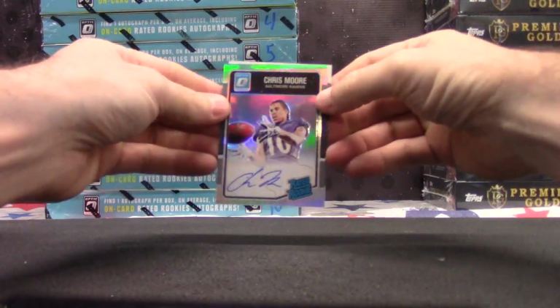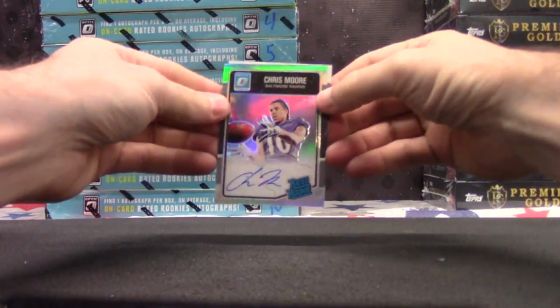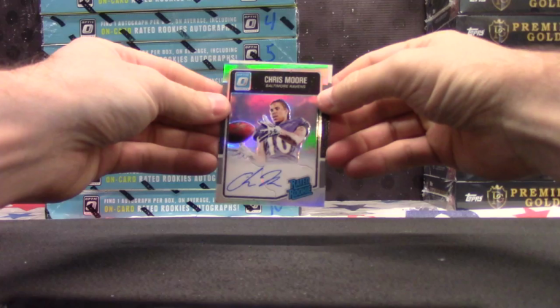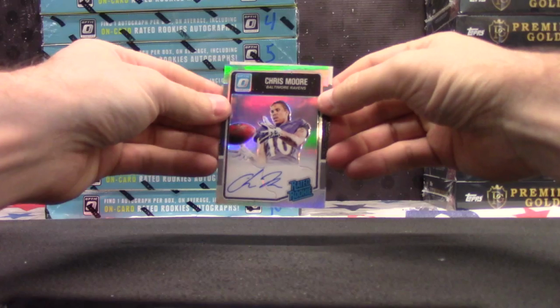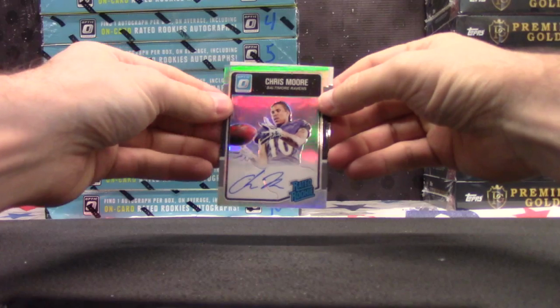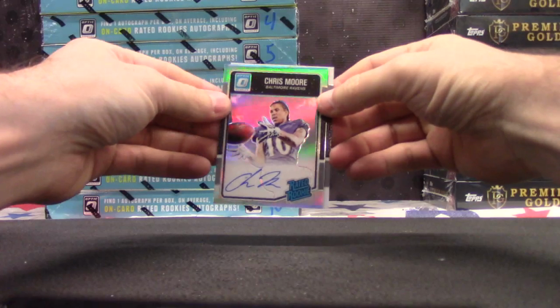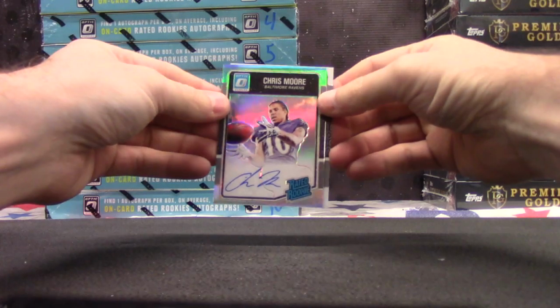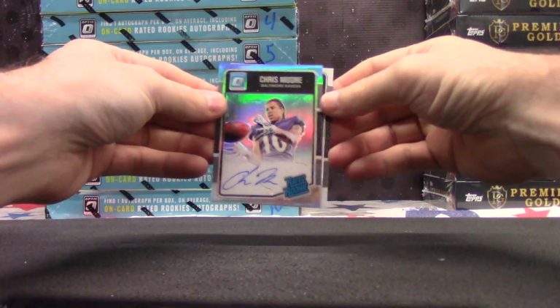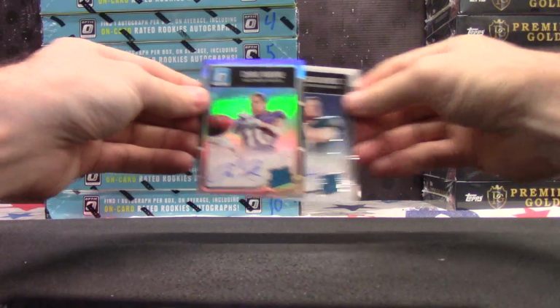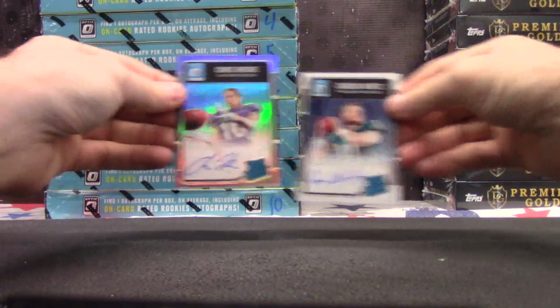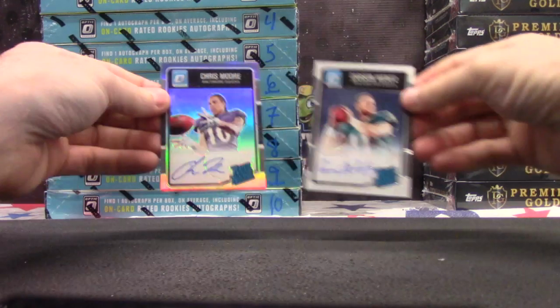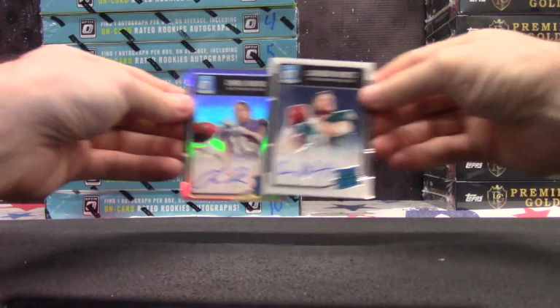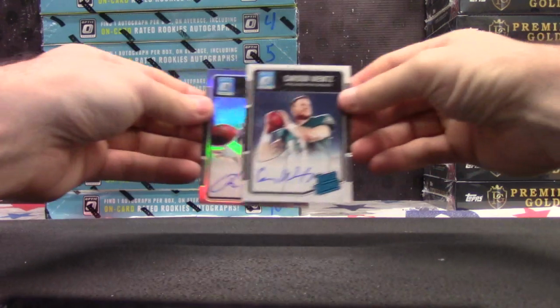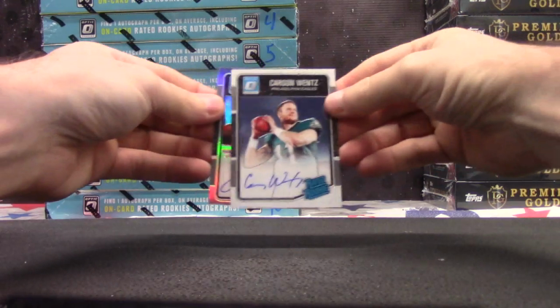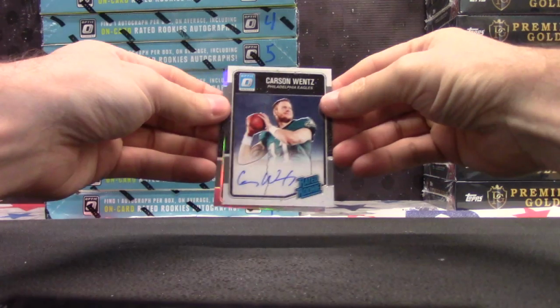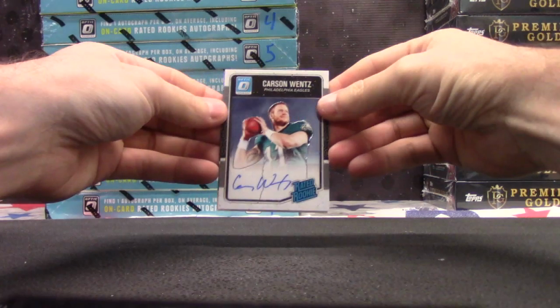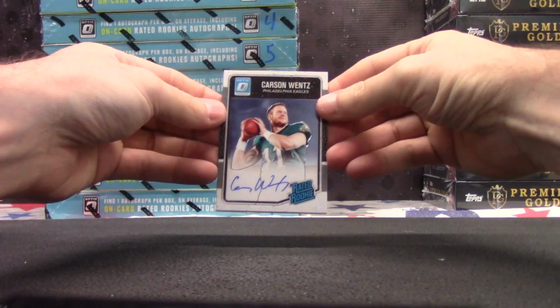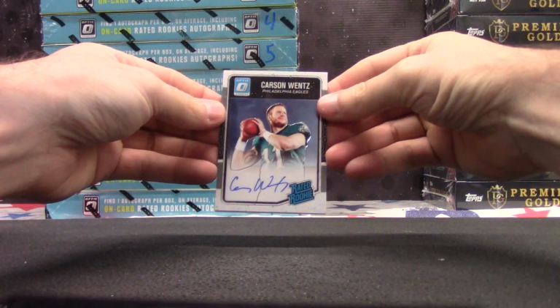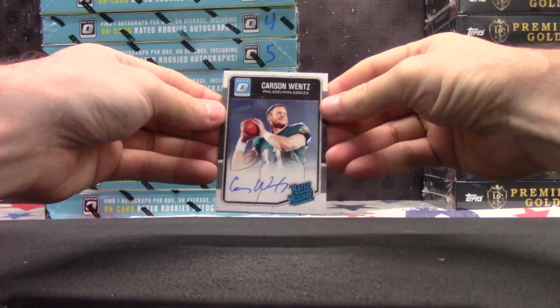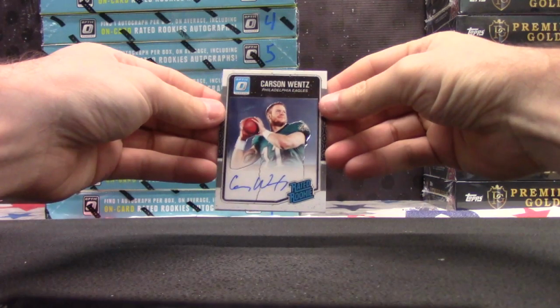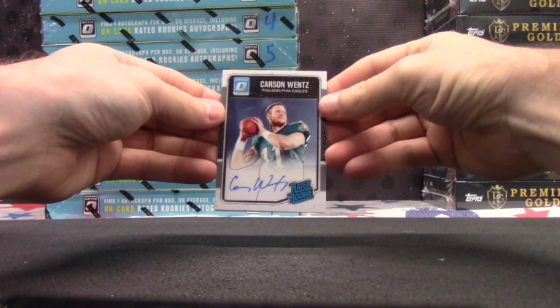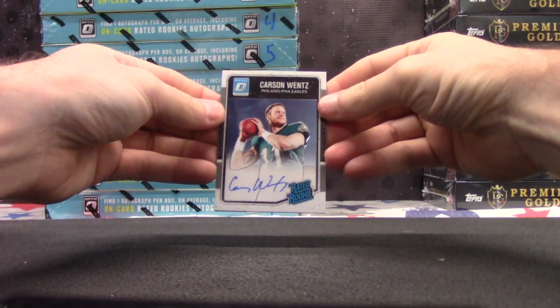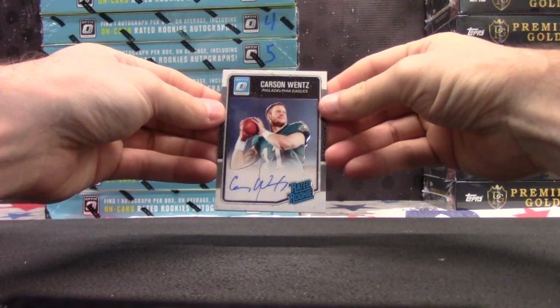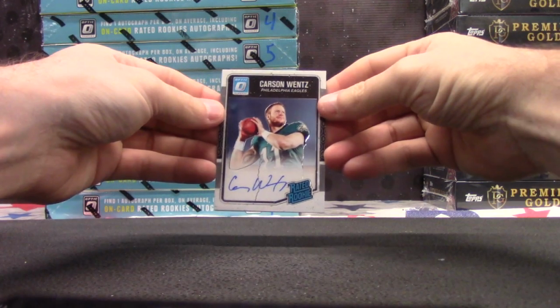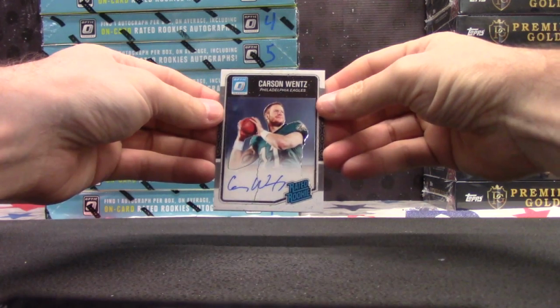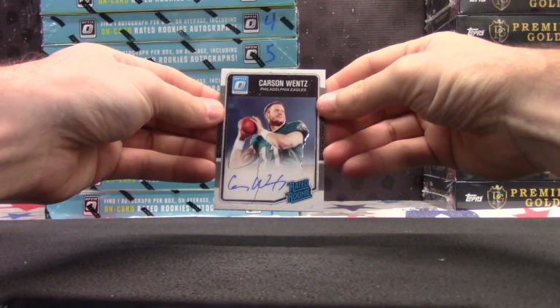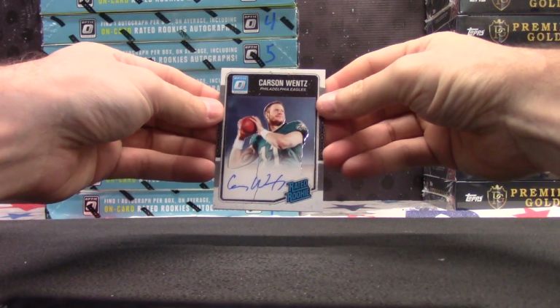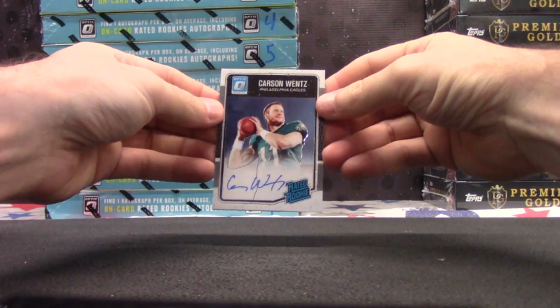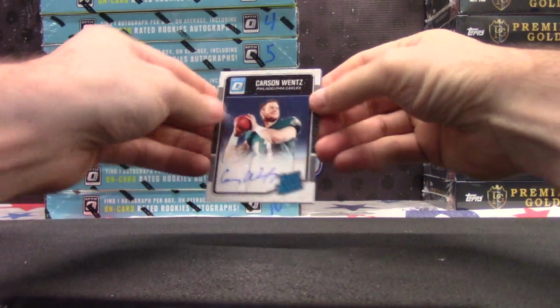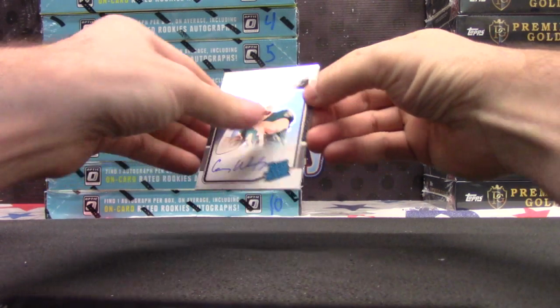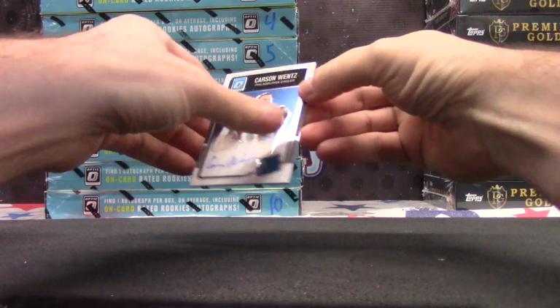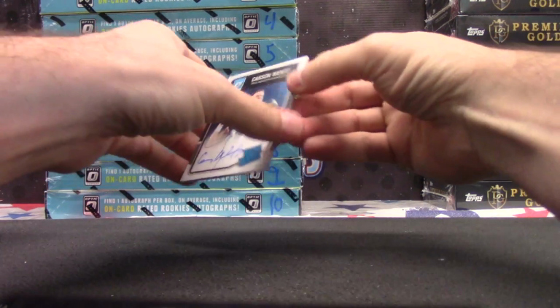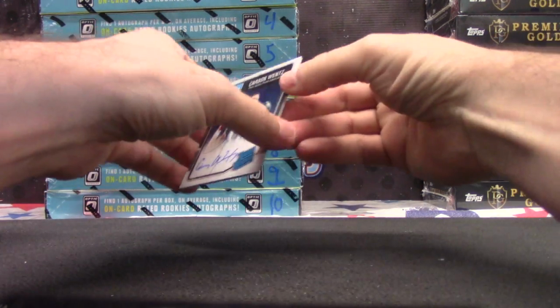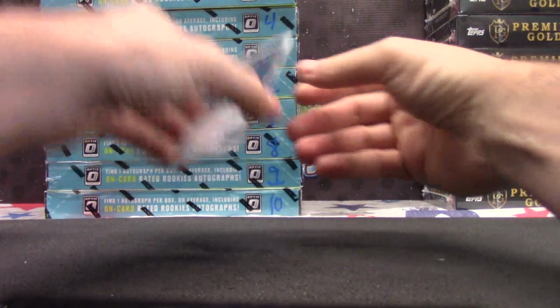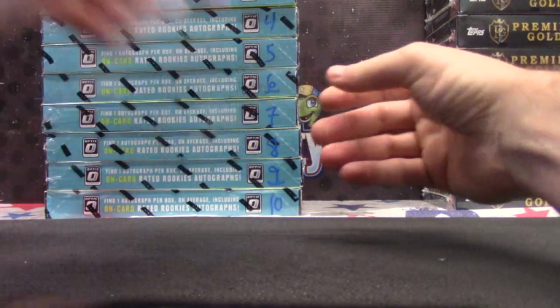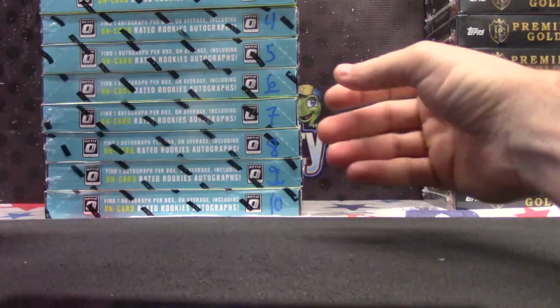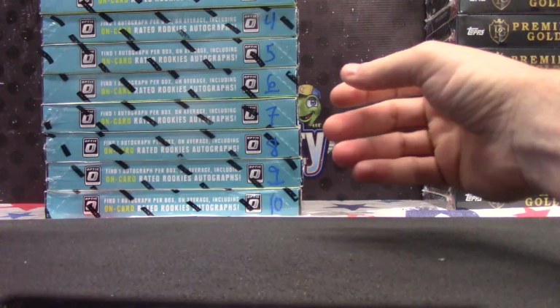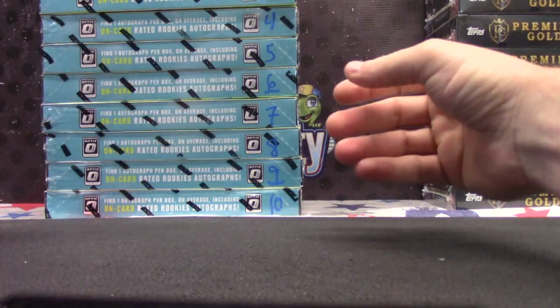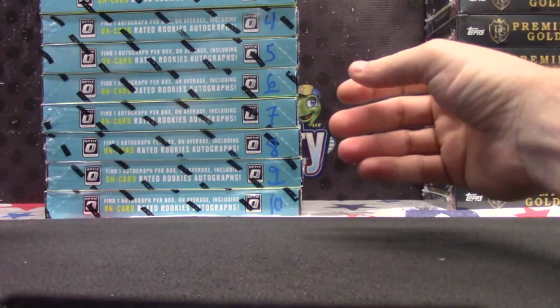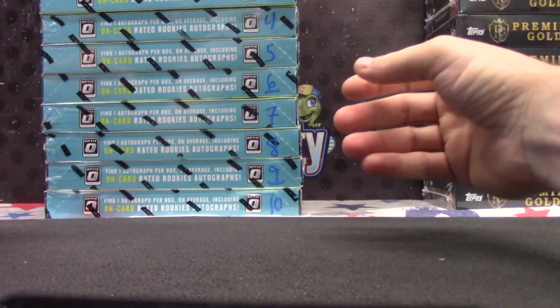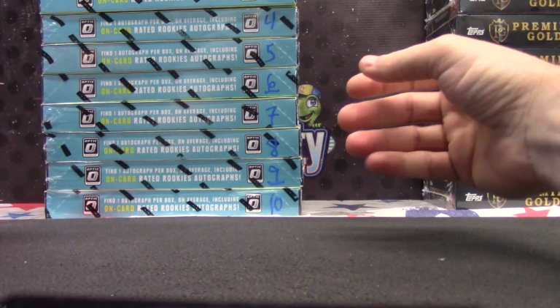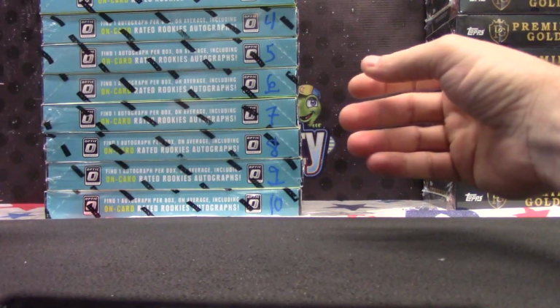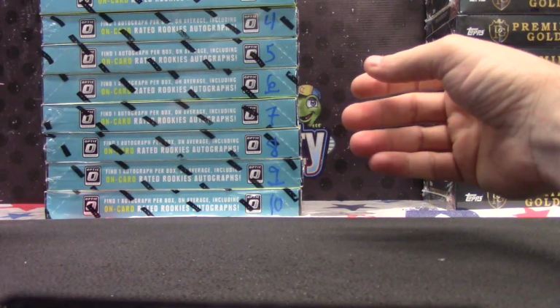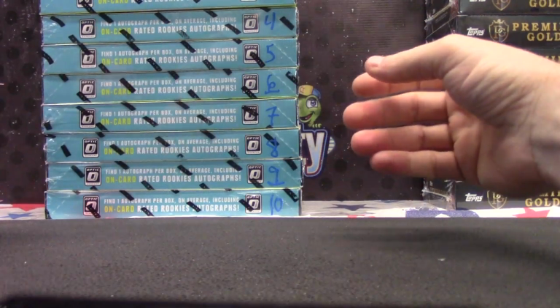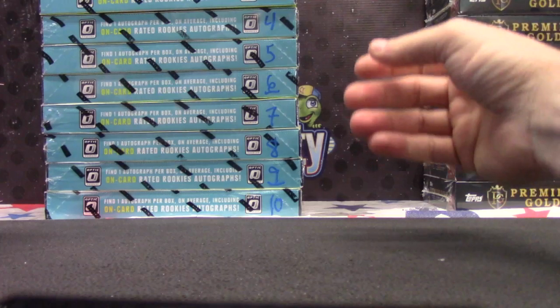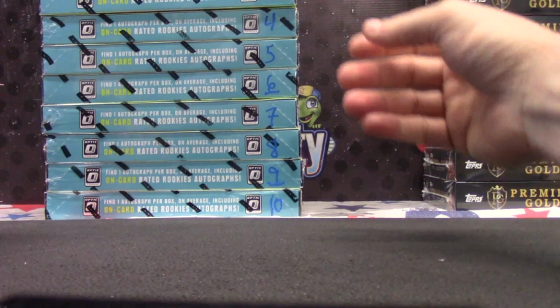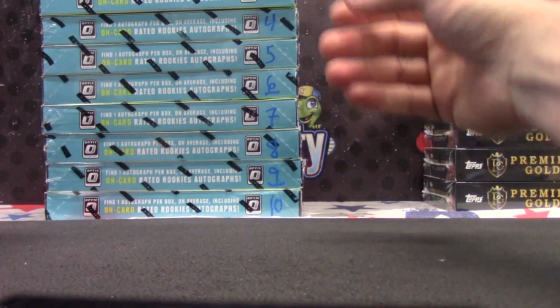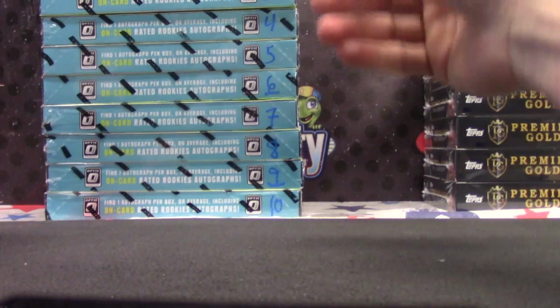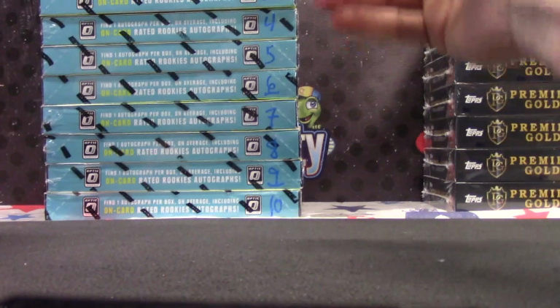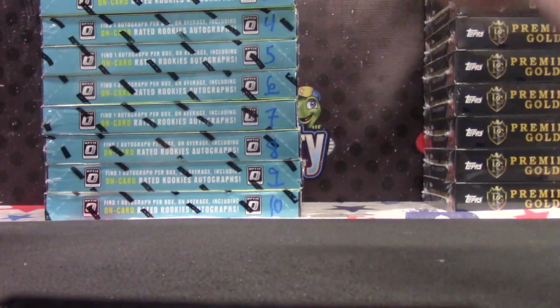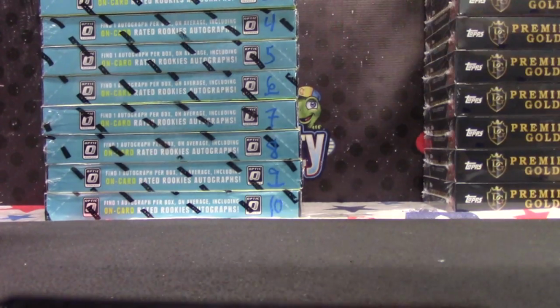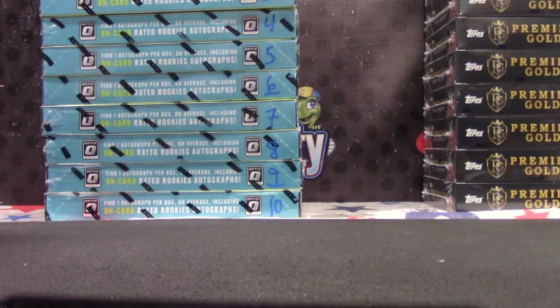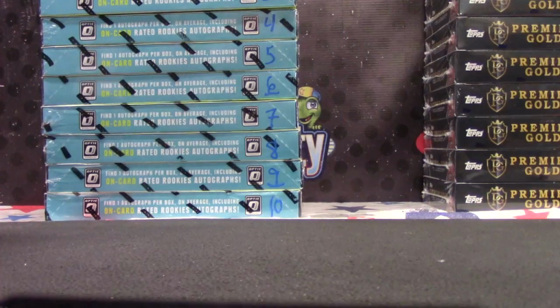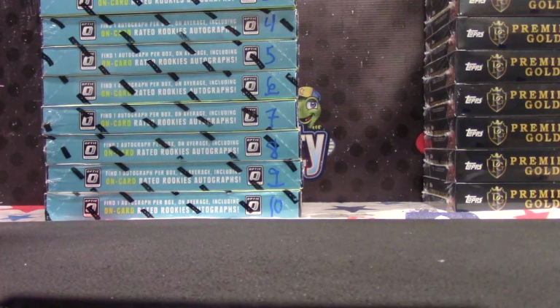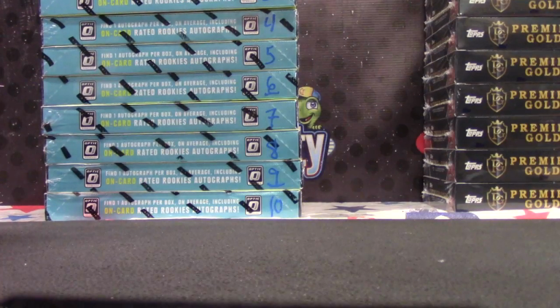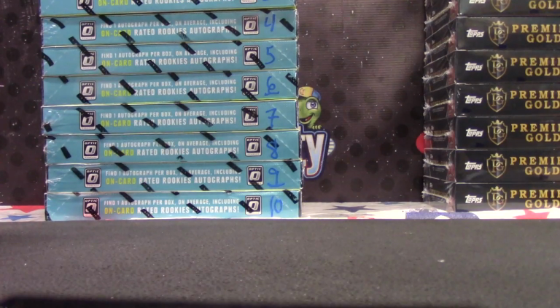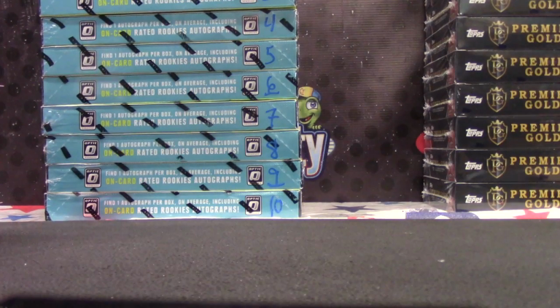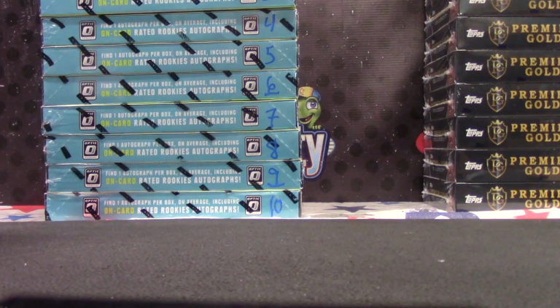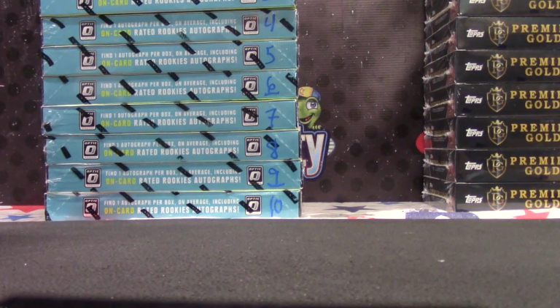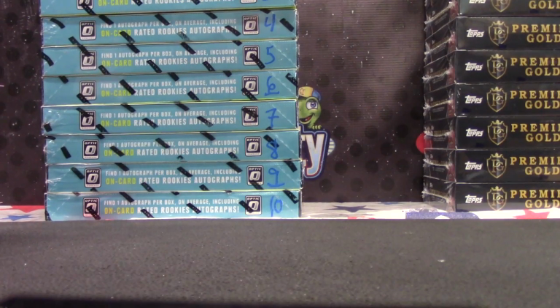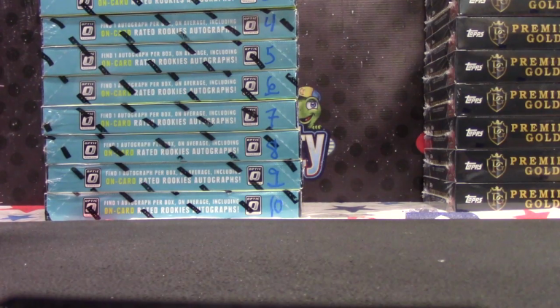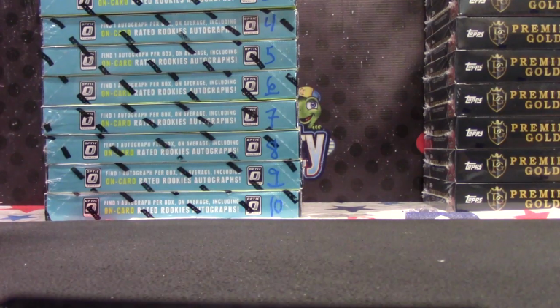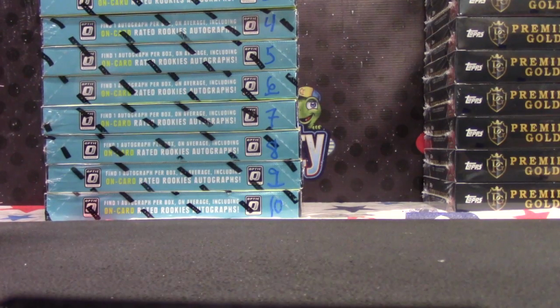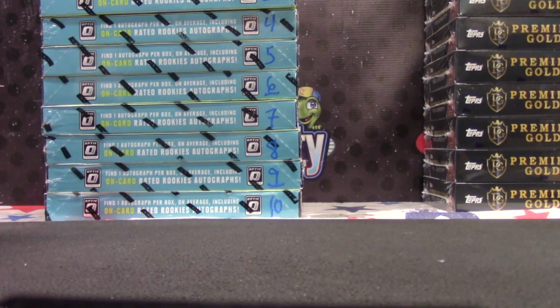So to recap: $1.50, Chris Moore $1.50, Carson Wentz. Thanks, Chris.